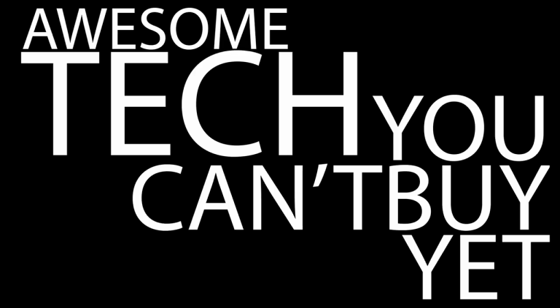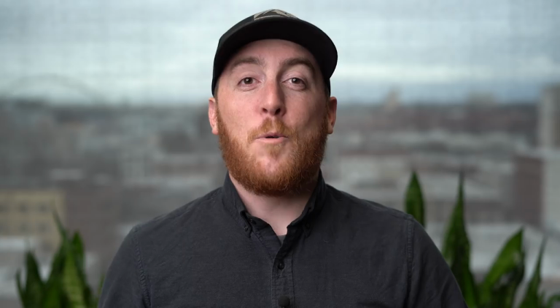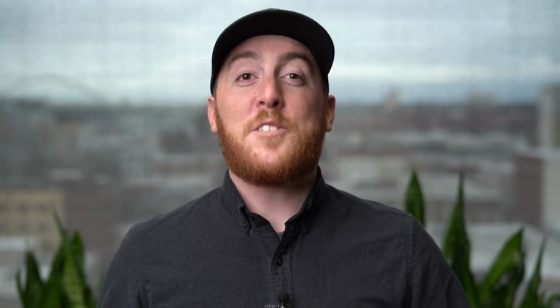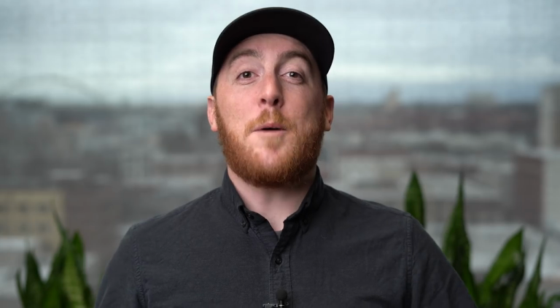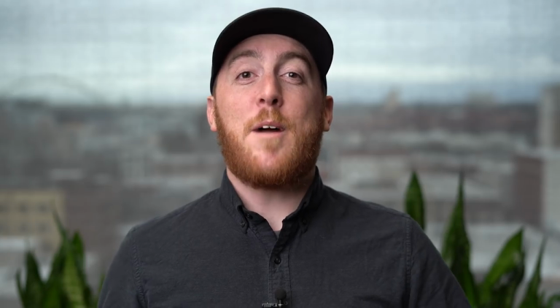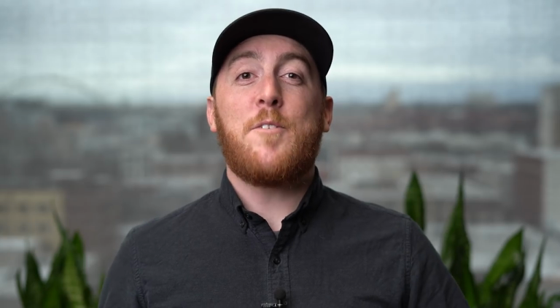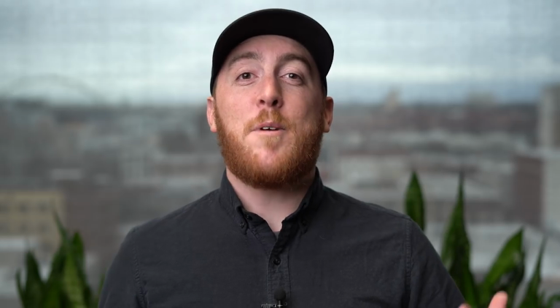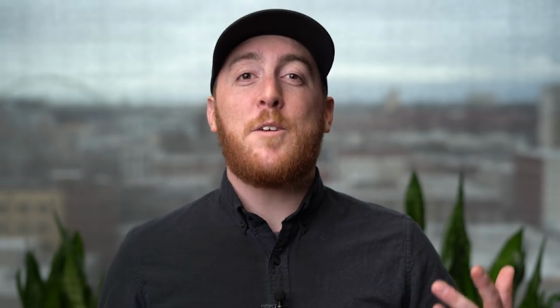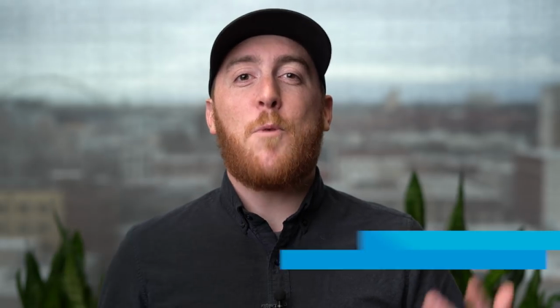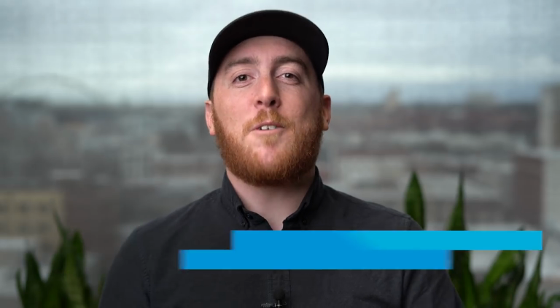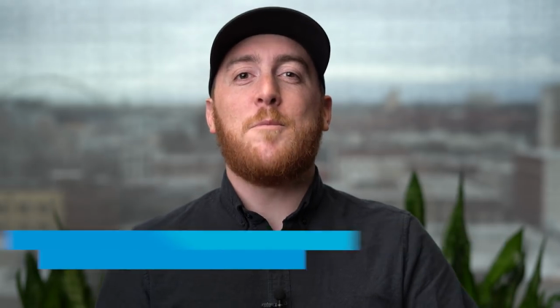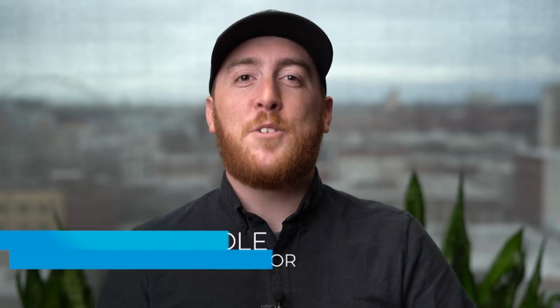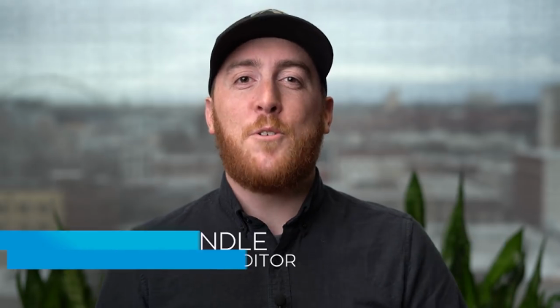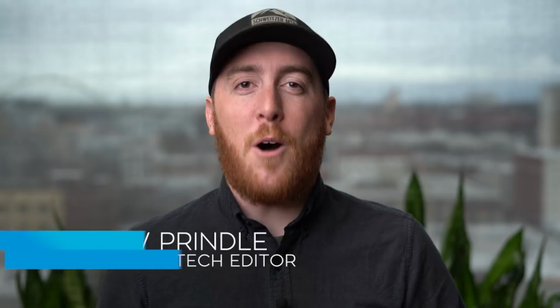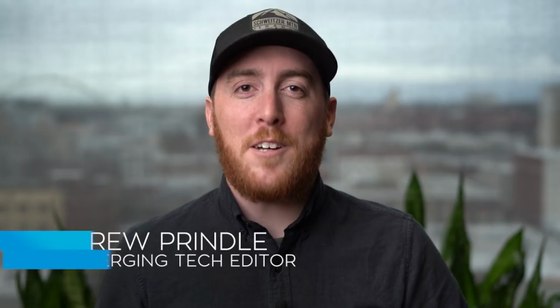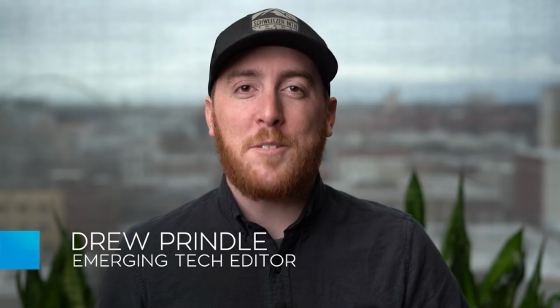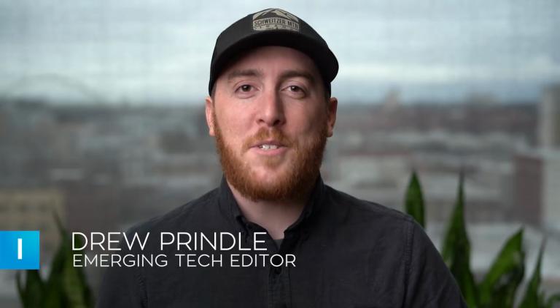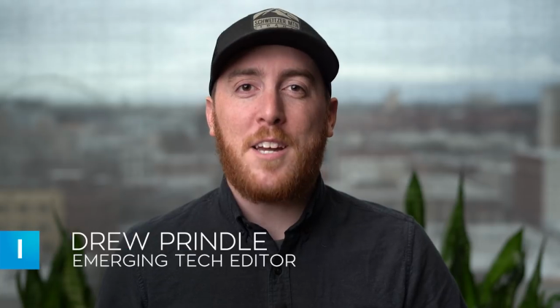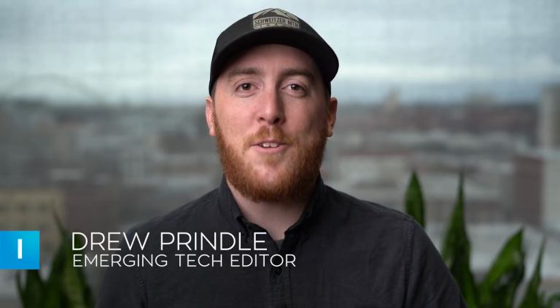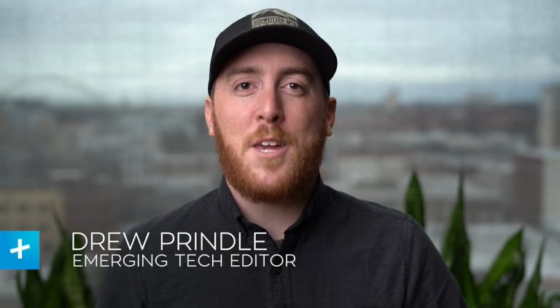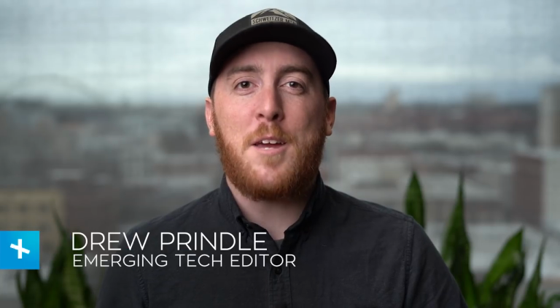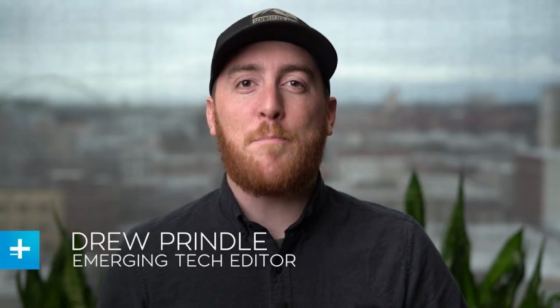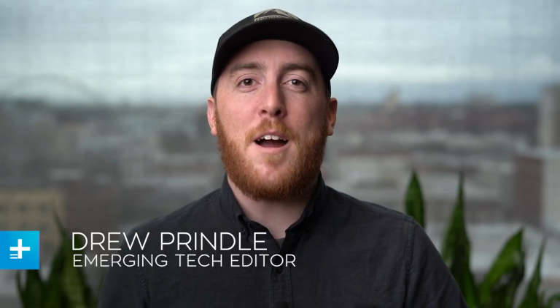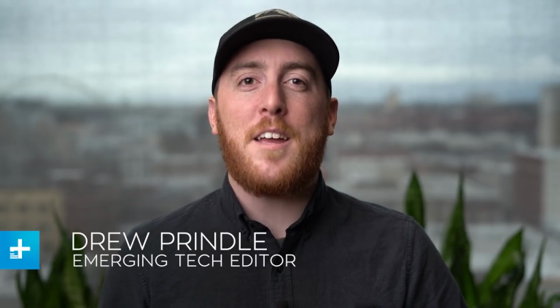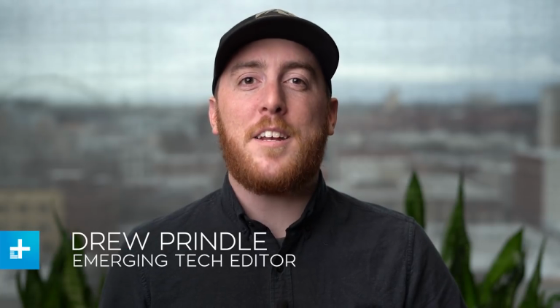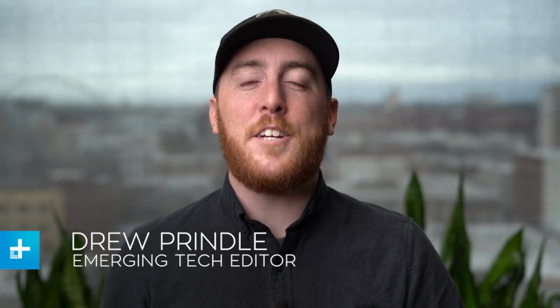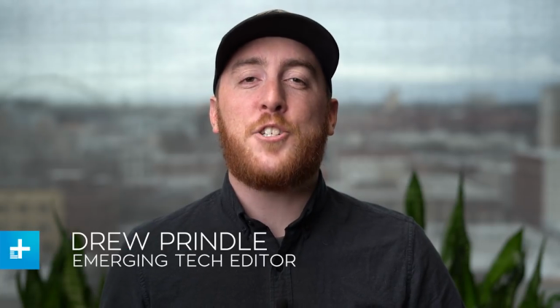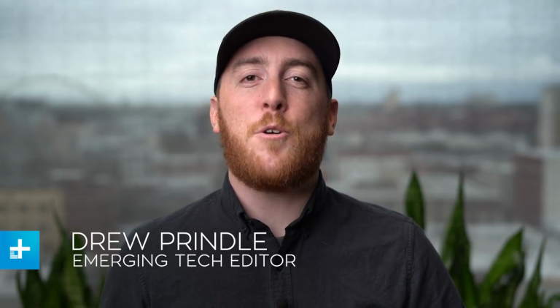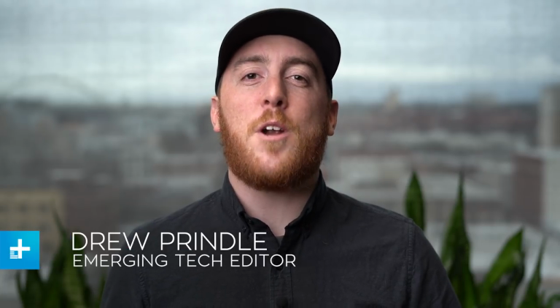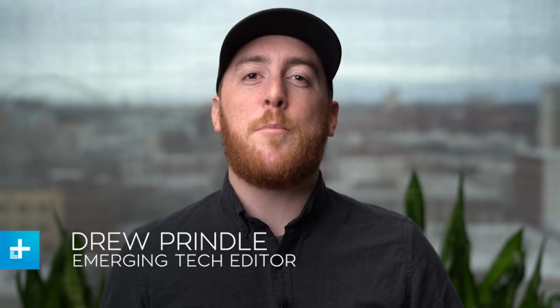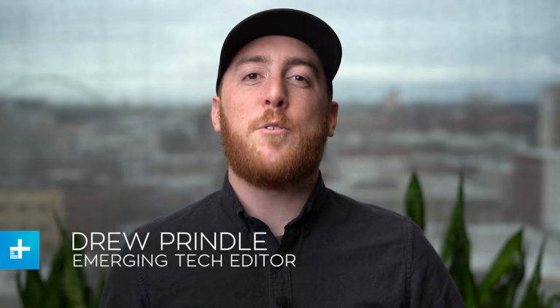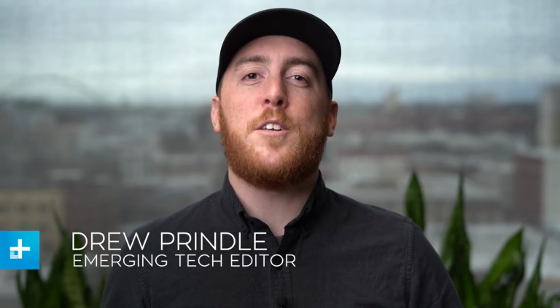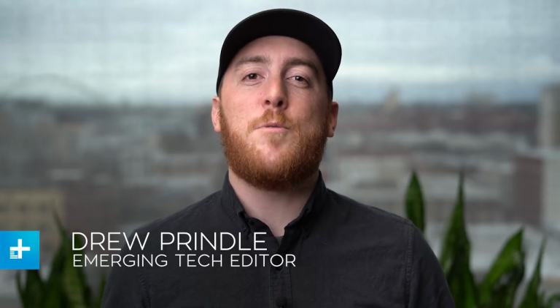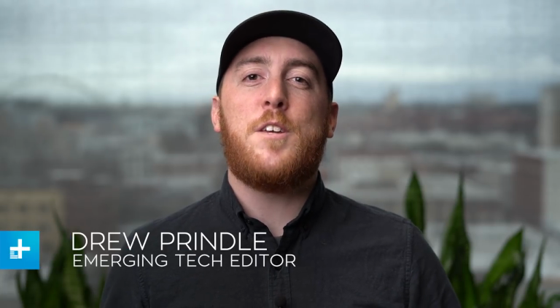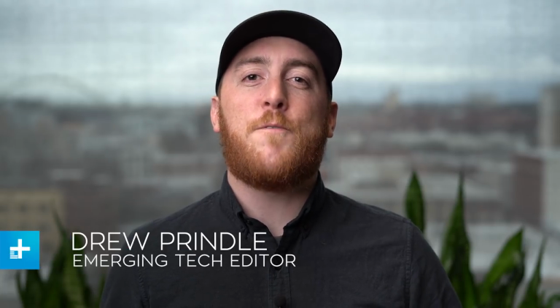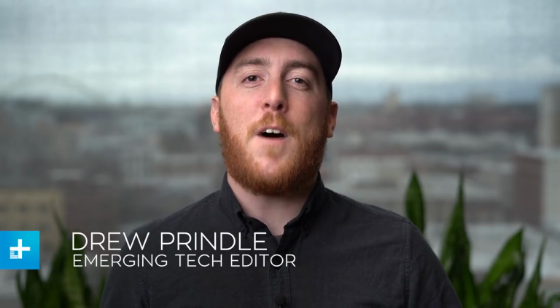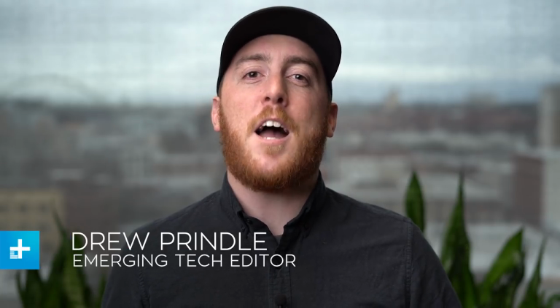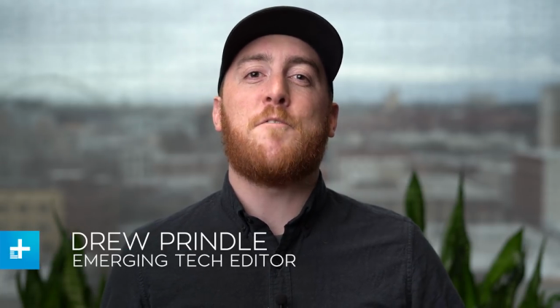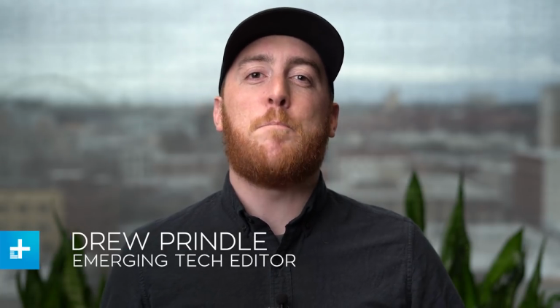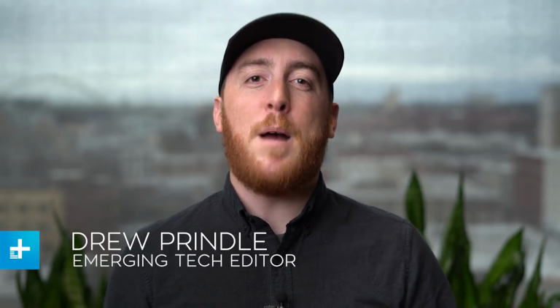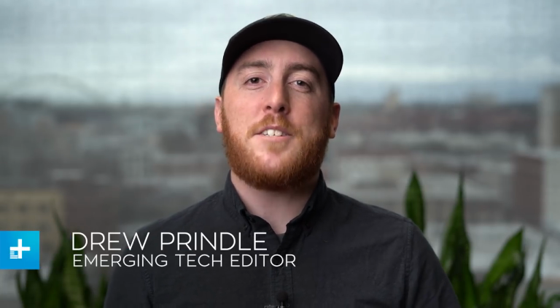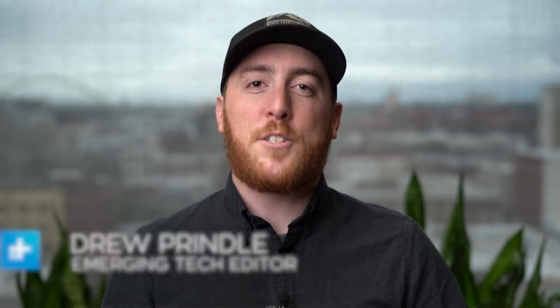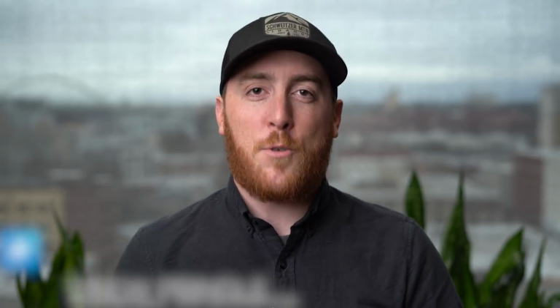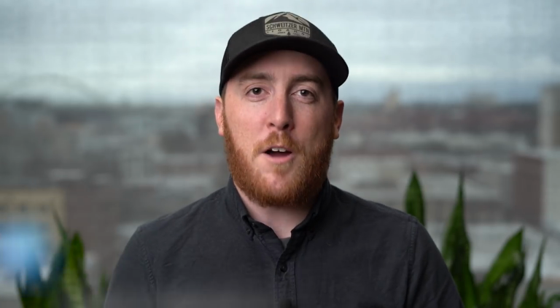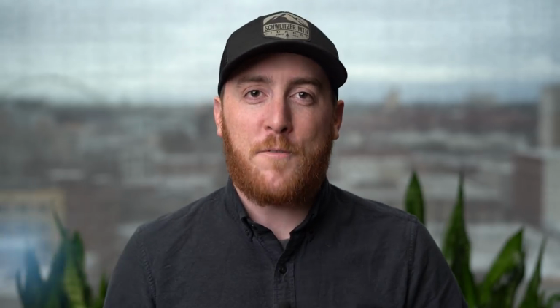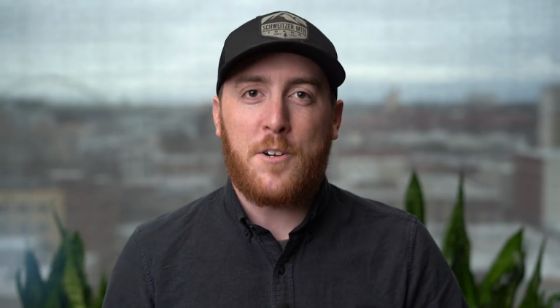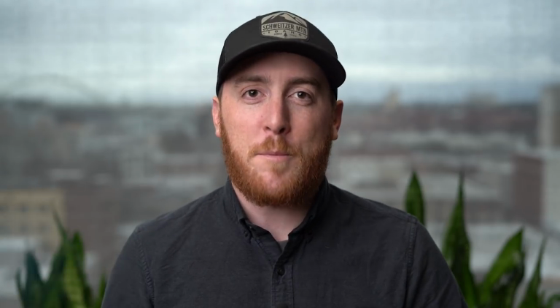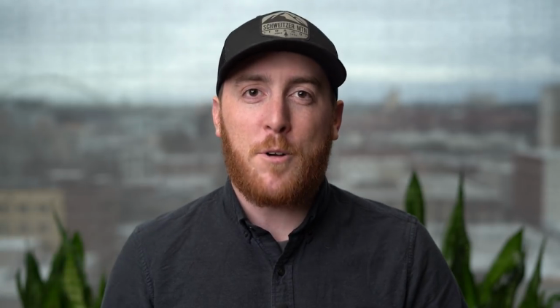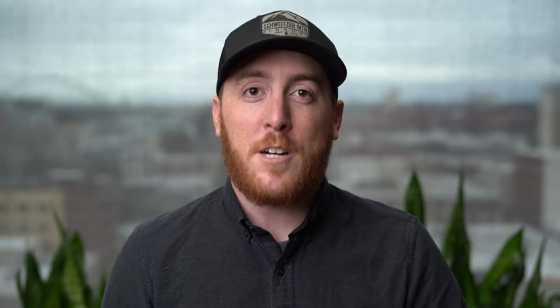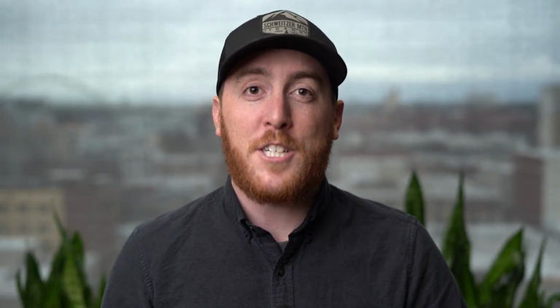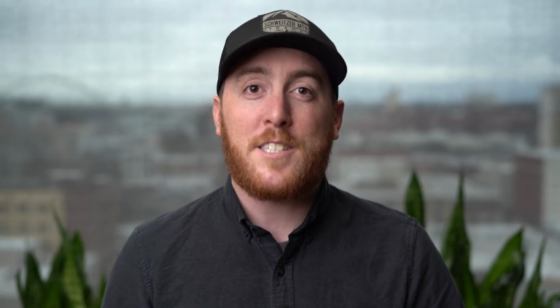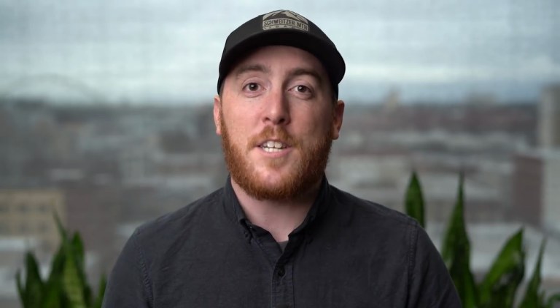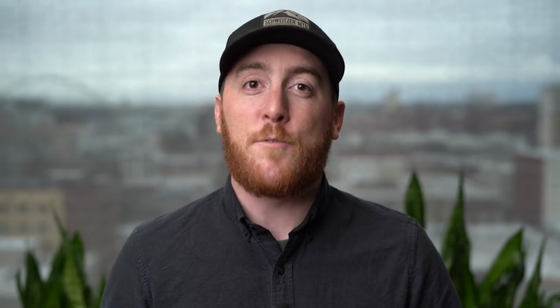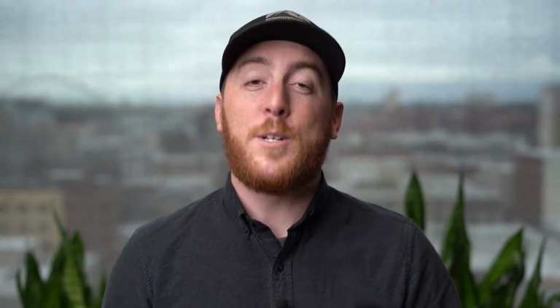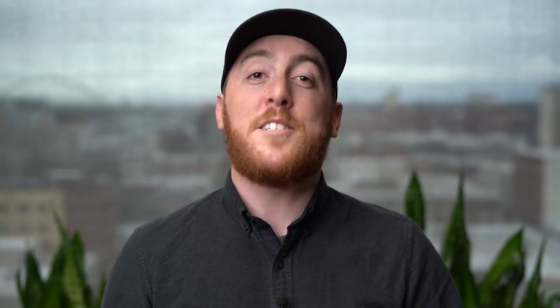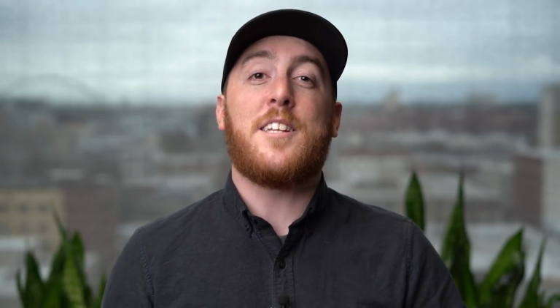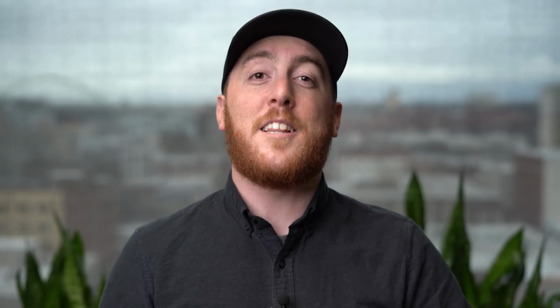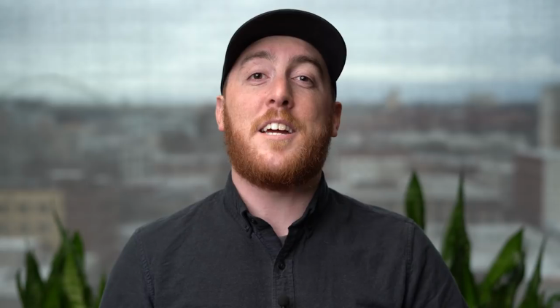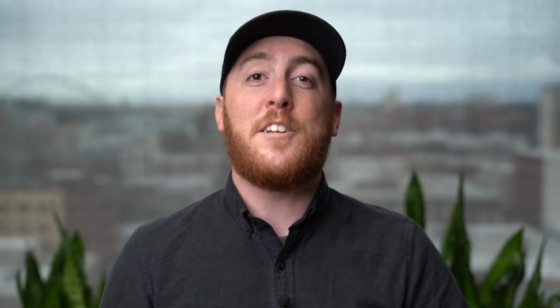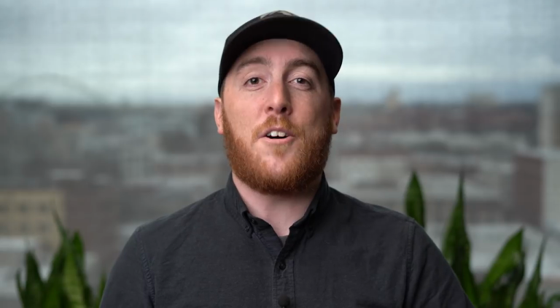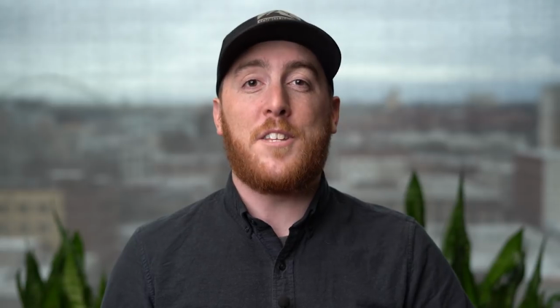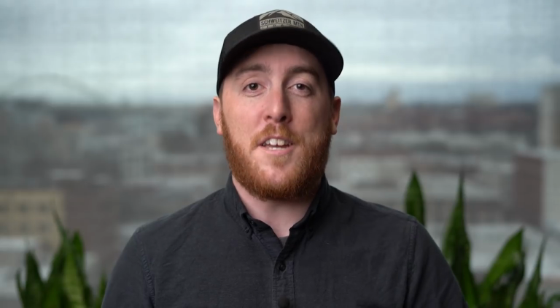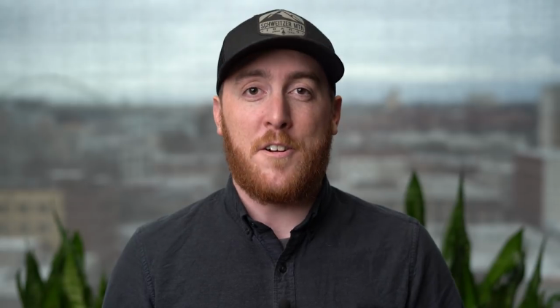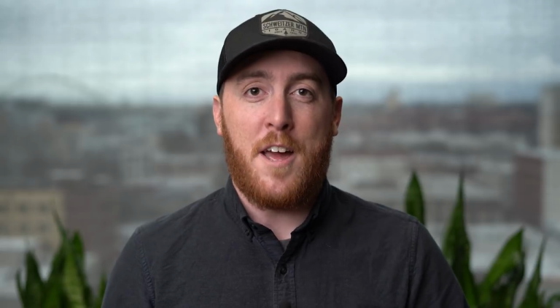What's up everybody? Welcome to Awesome Tech You Can't Buy It, a show where I bring you the five best crowdfunding projects that have recently landed on the internet.